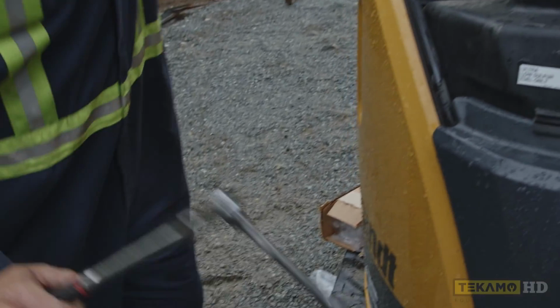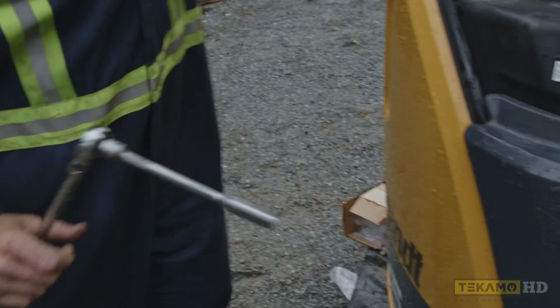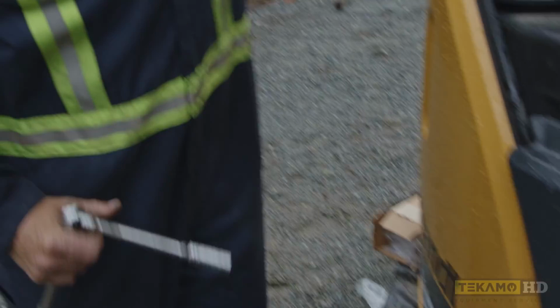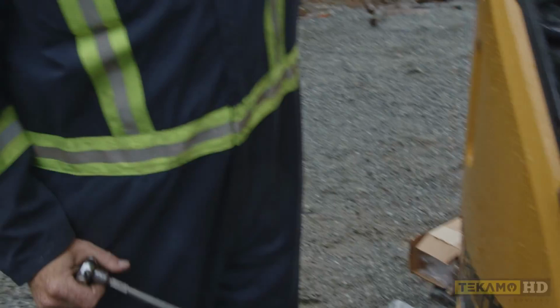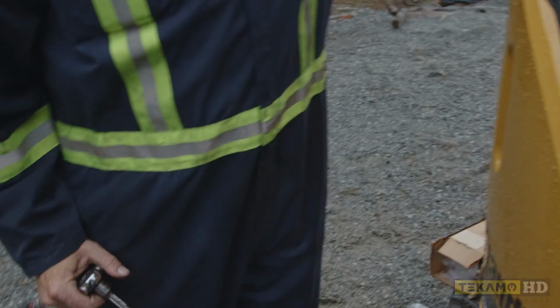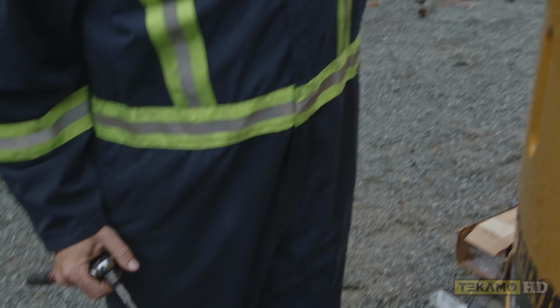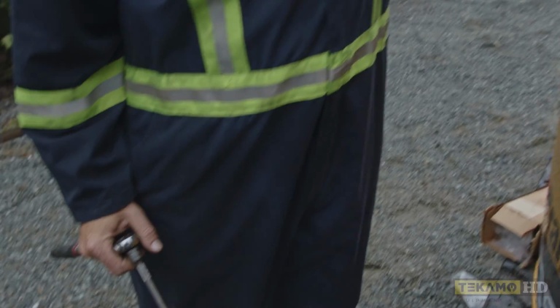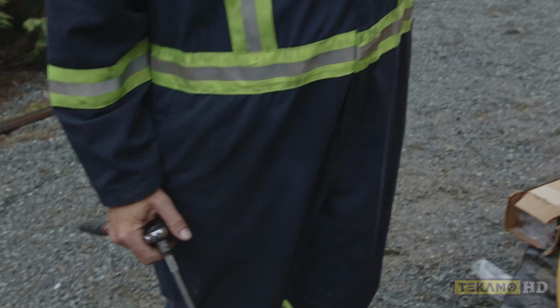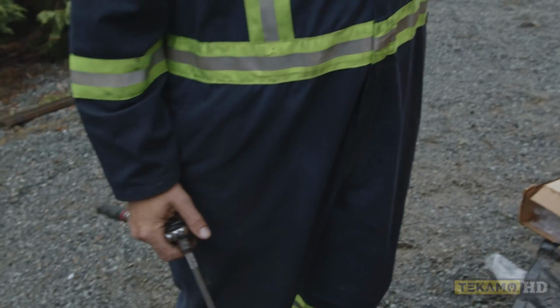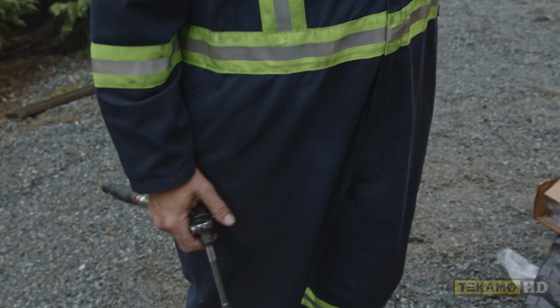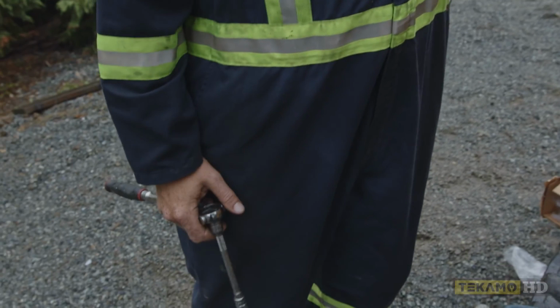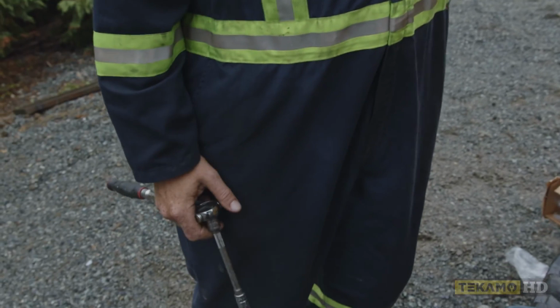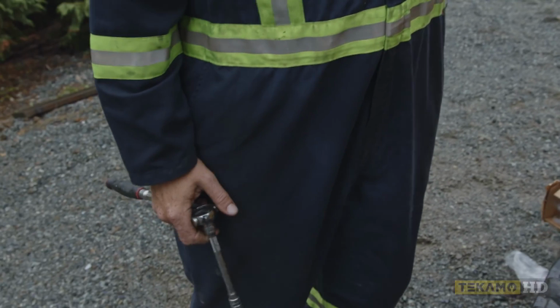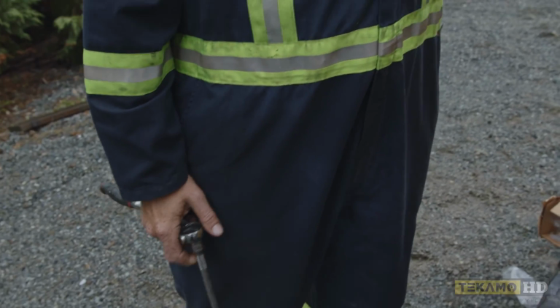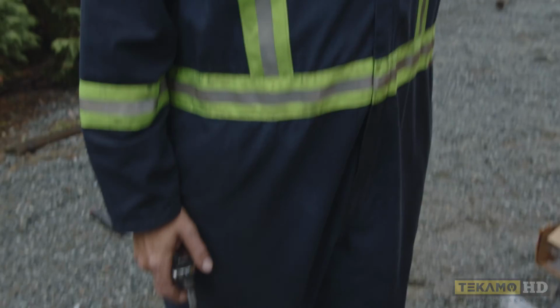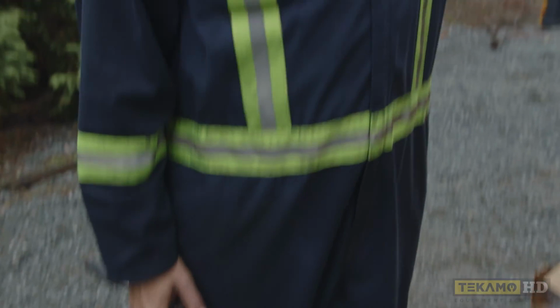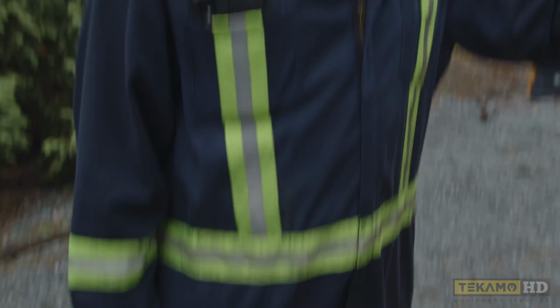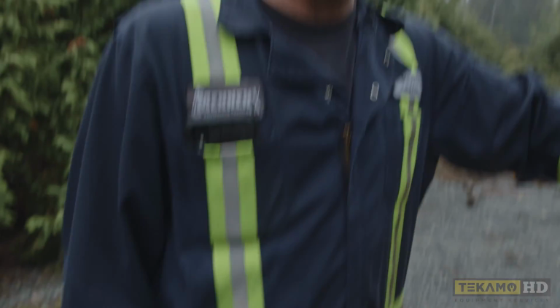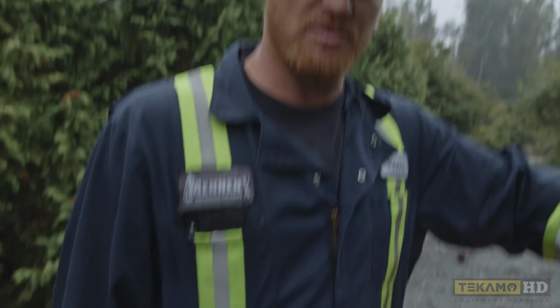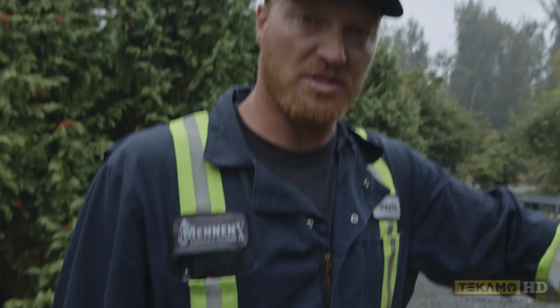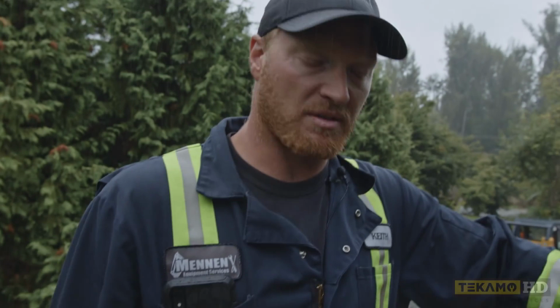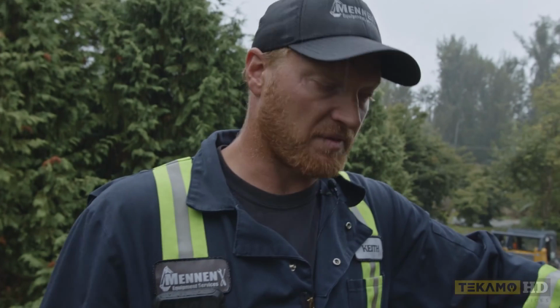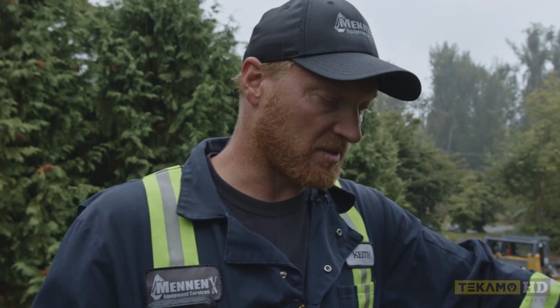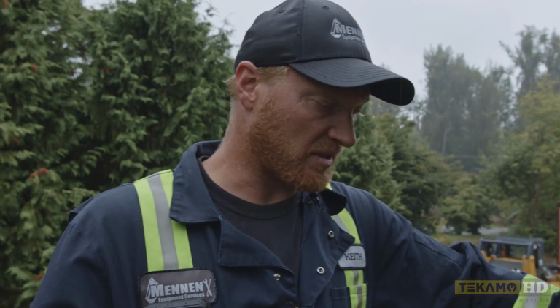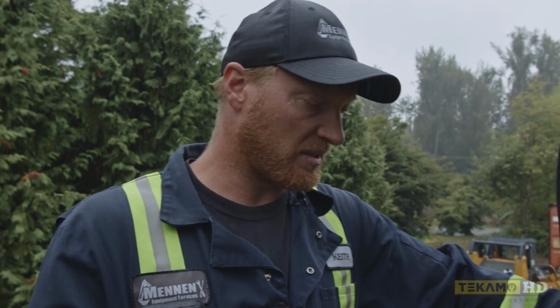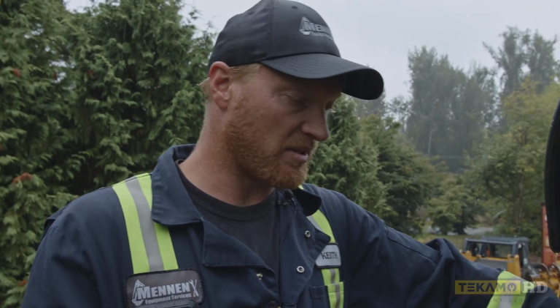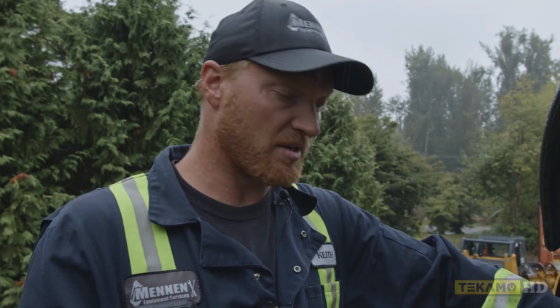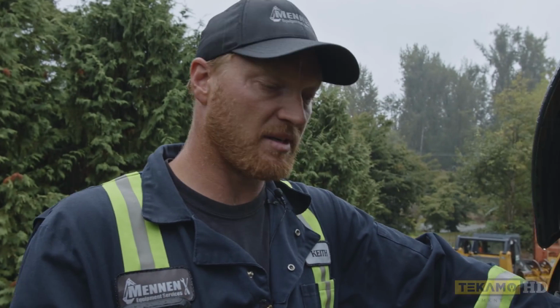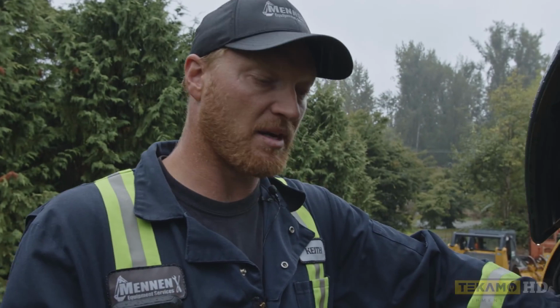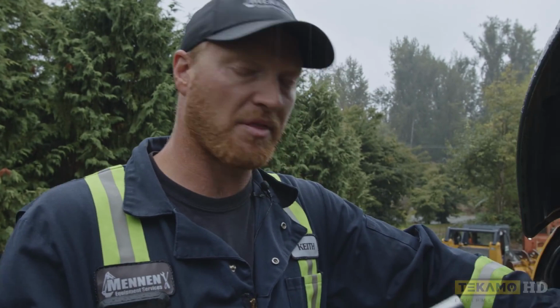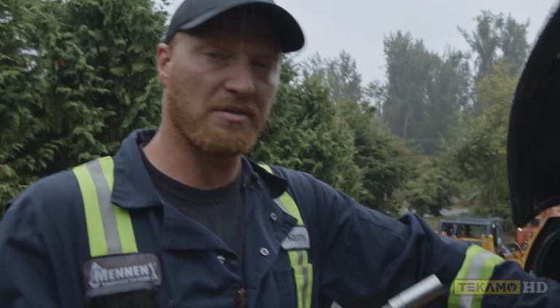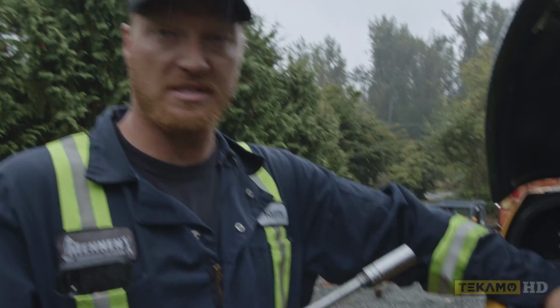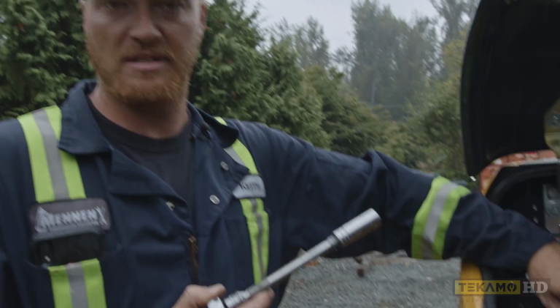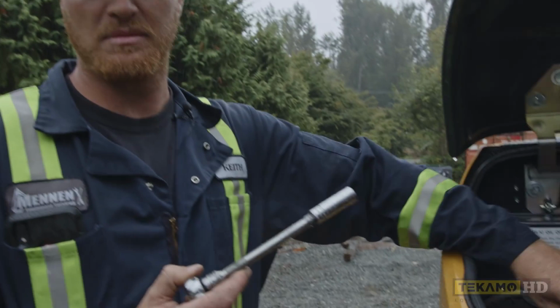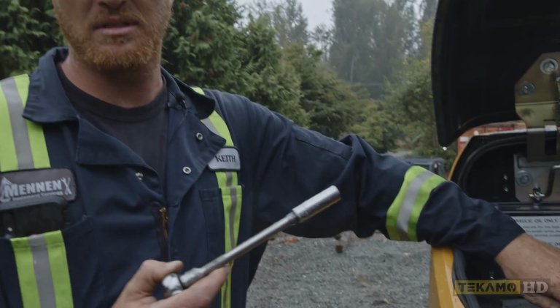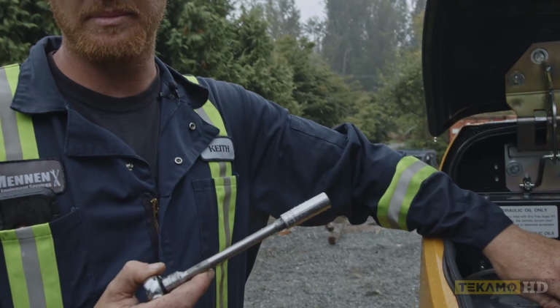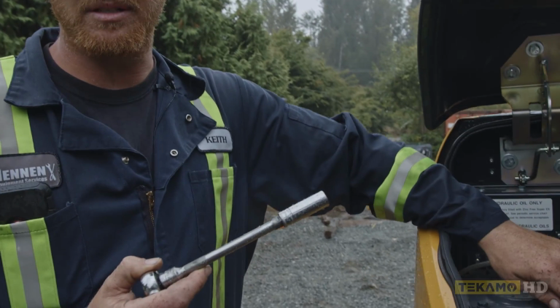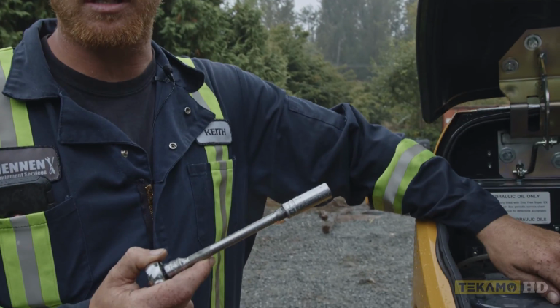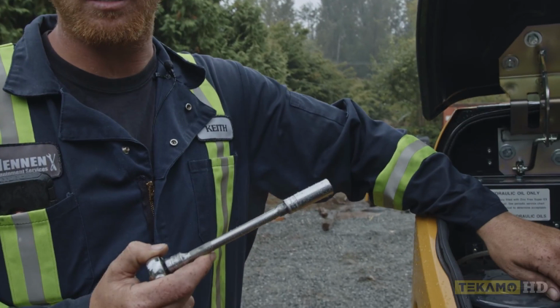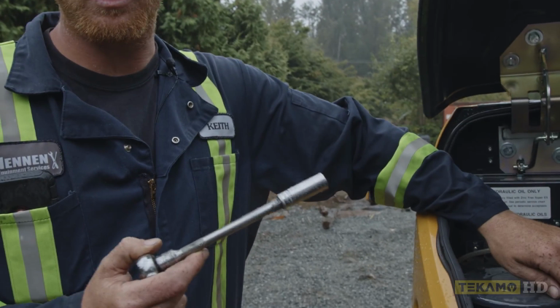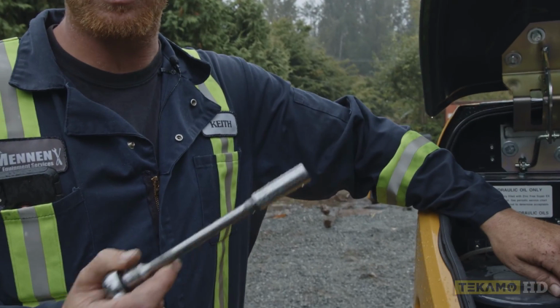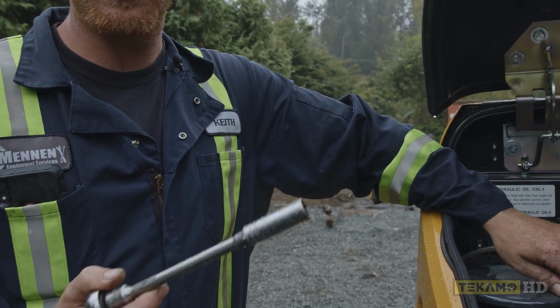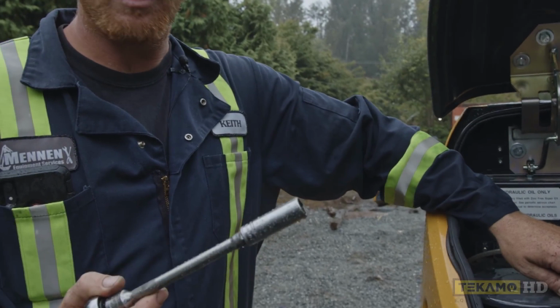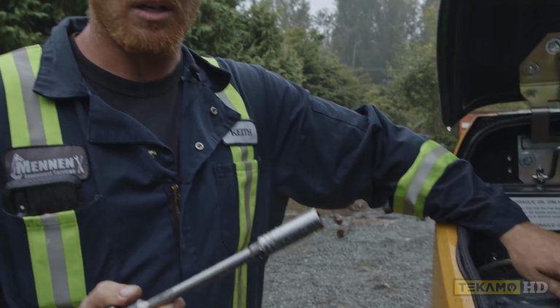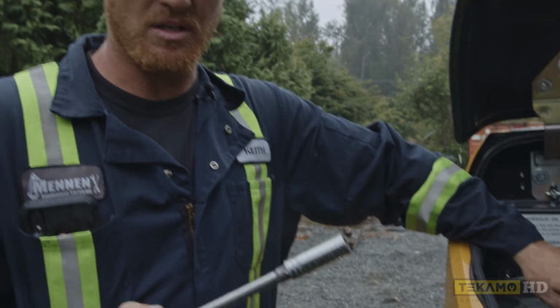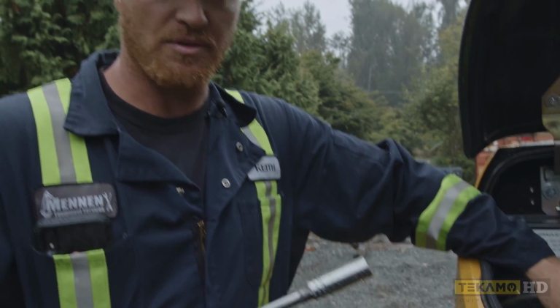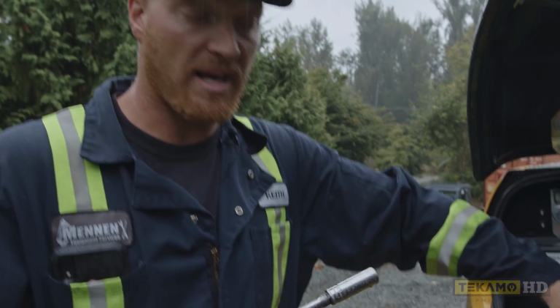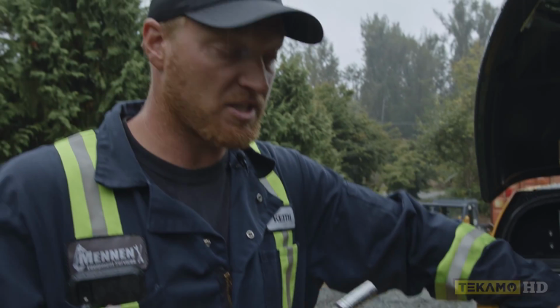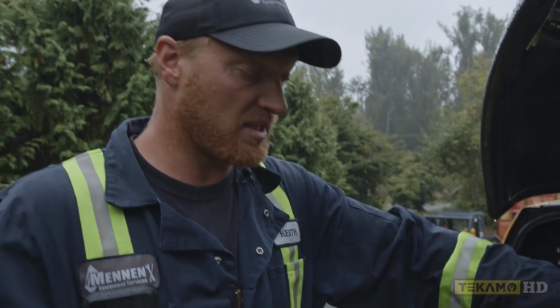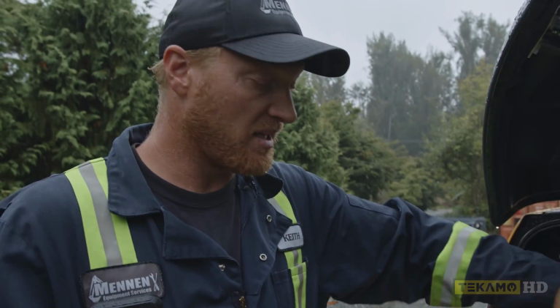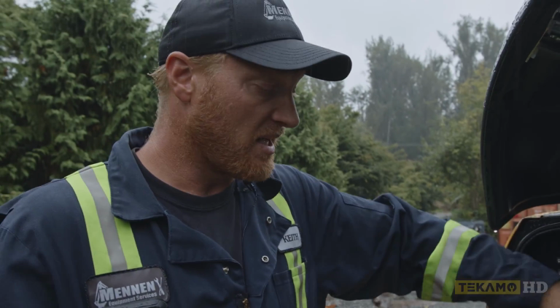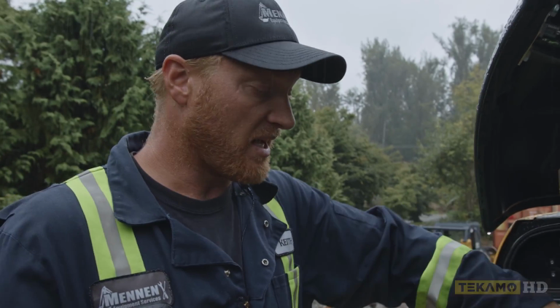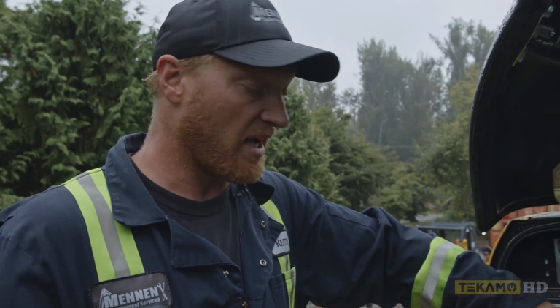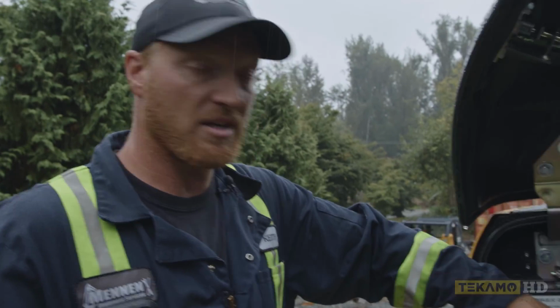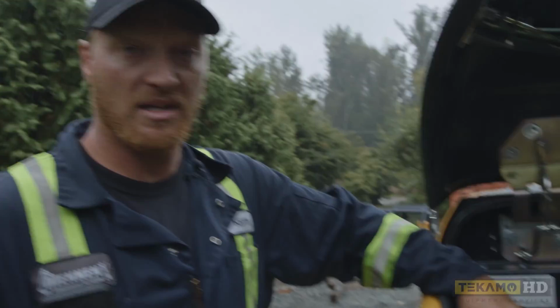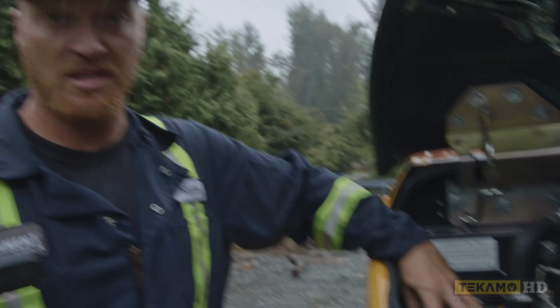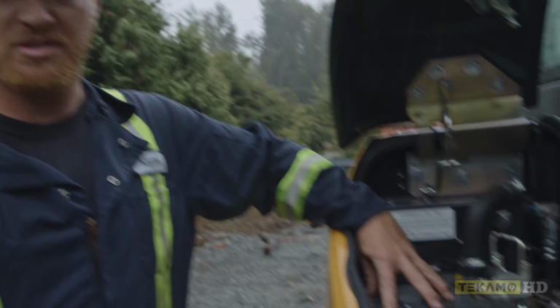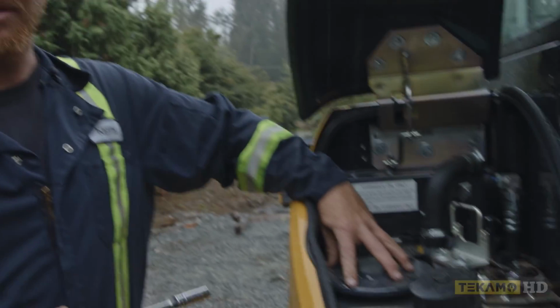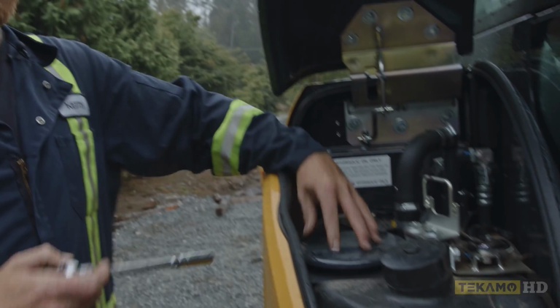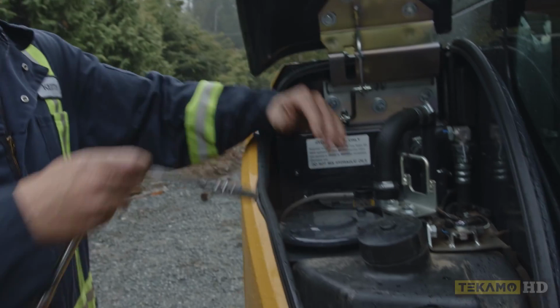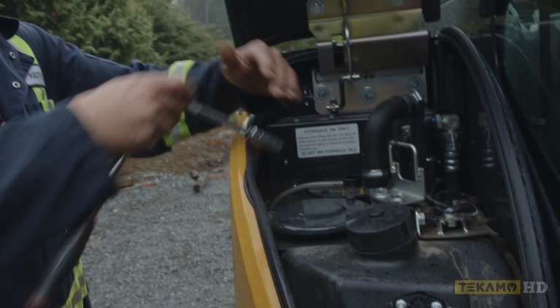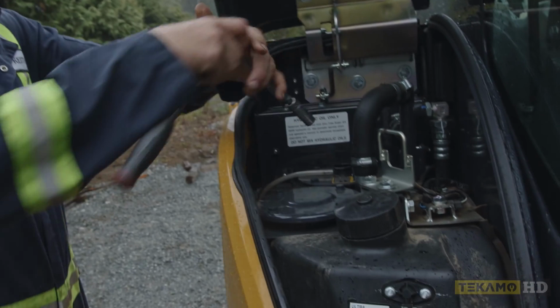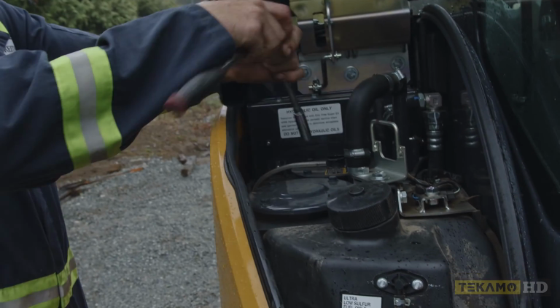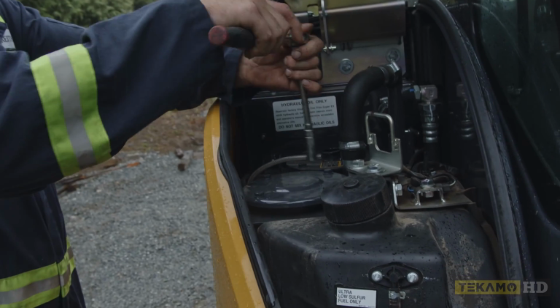In this canister, this is your hydraulic return filter. You're going to need a 13mm socket on a ratchet and you're going to undo these four bolts.